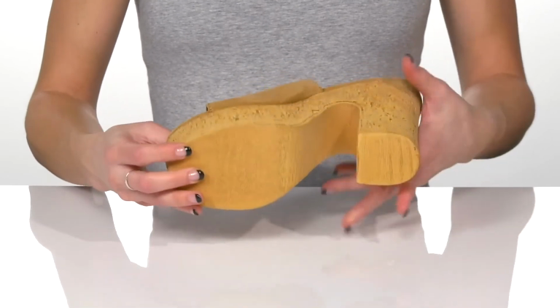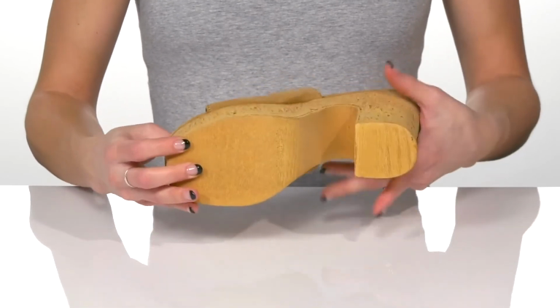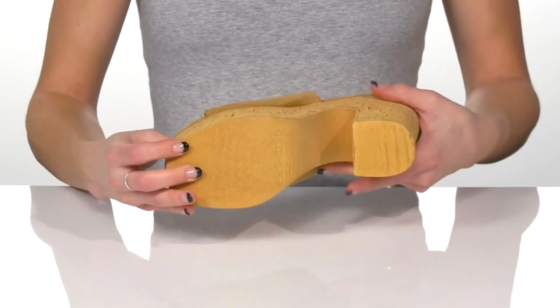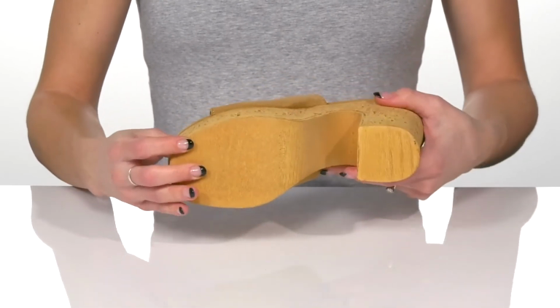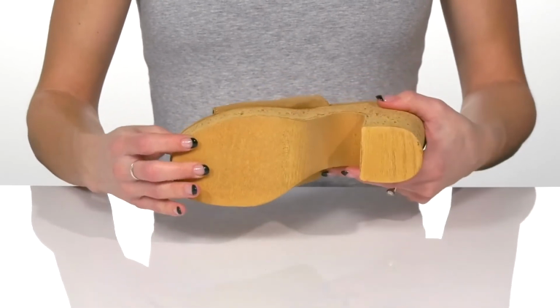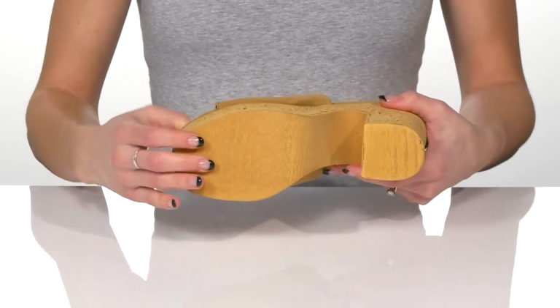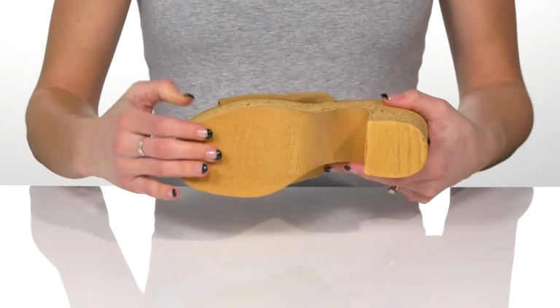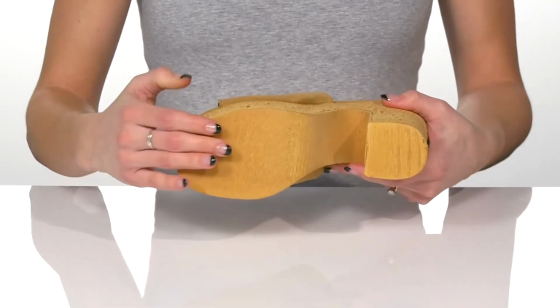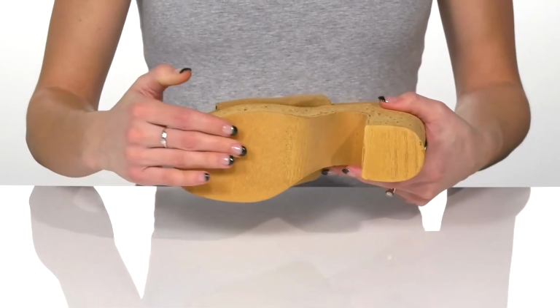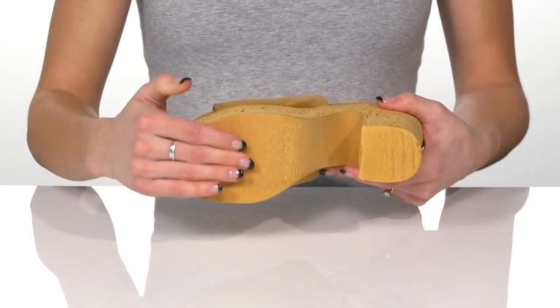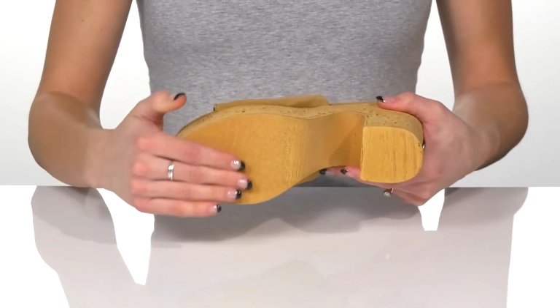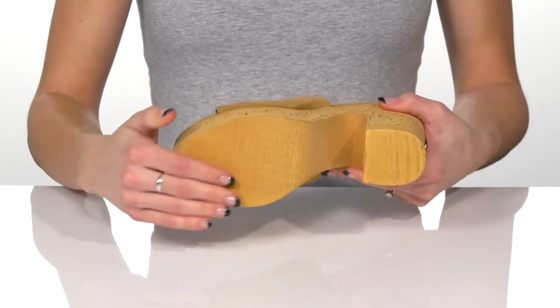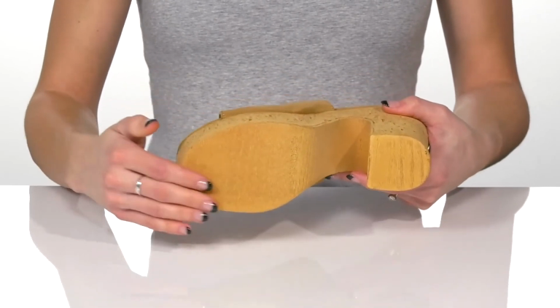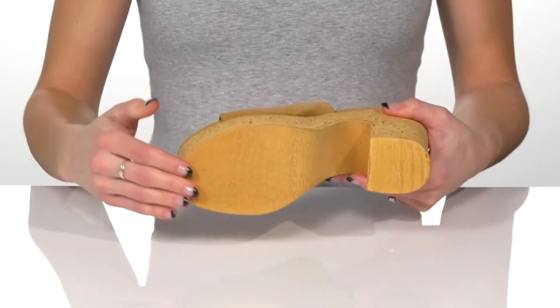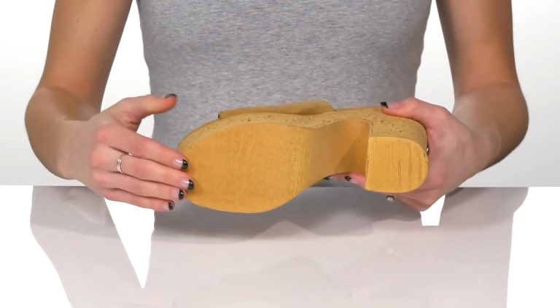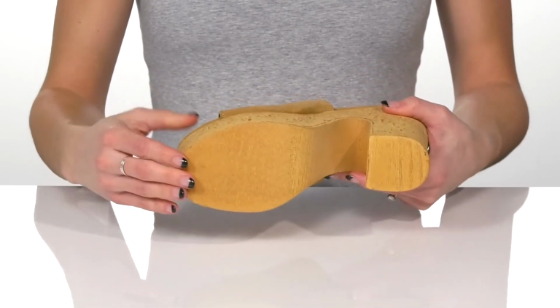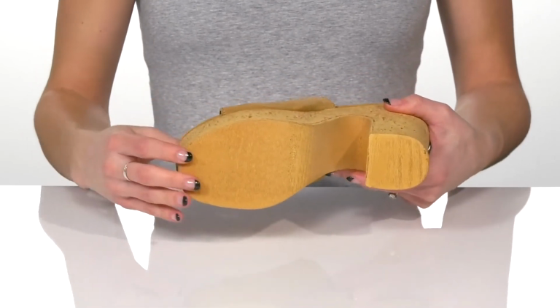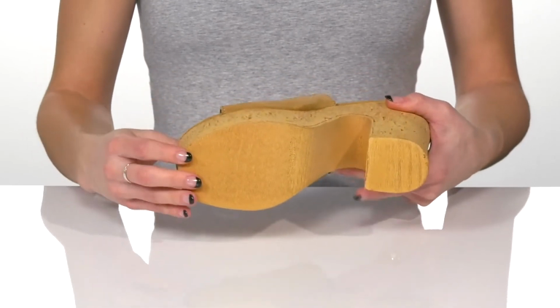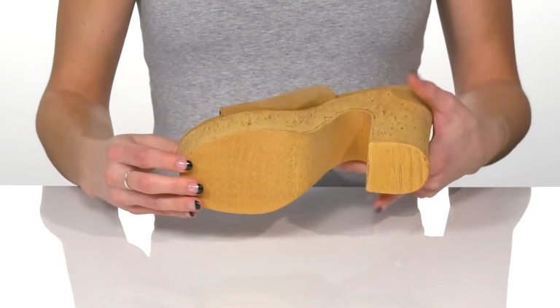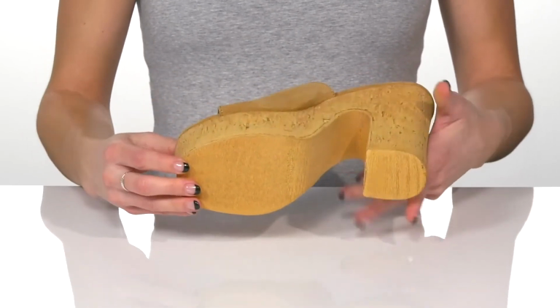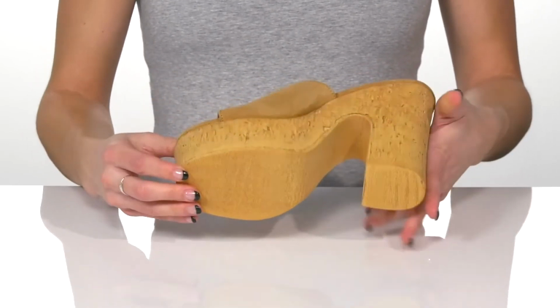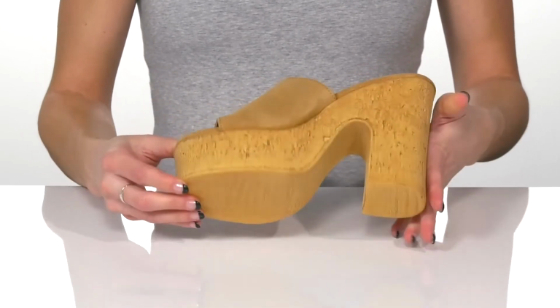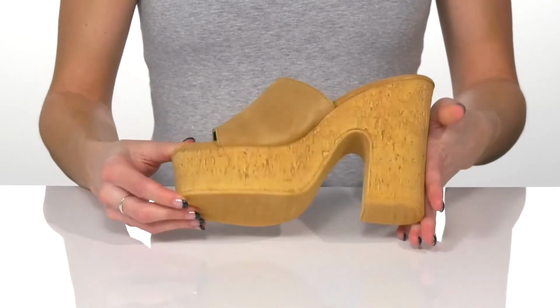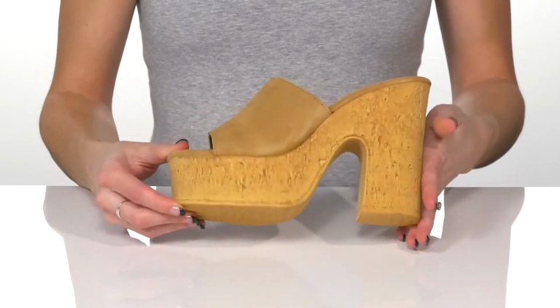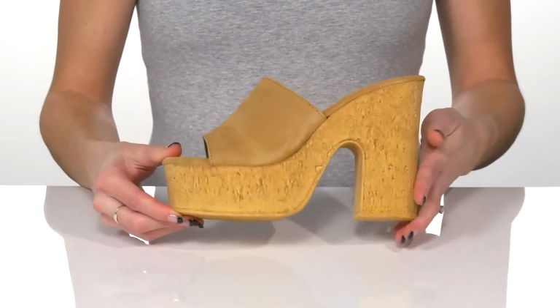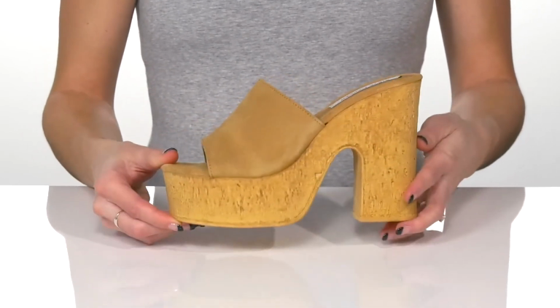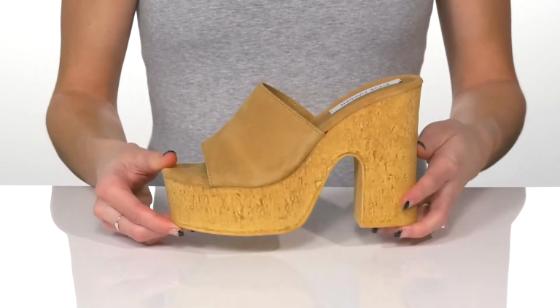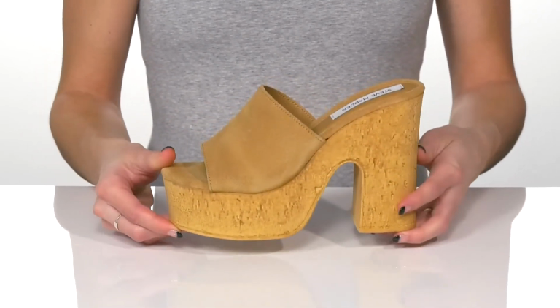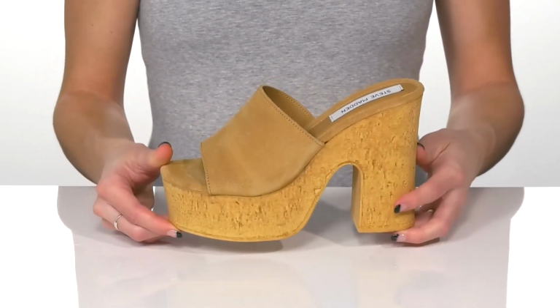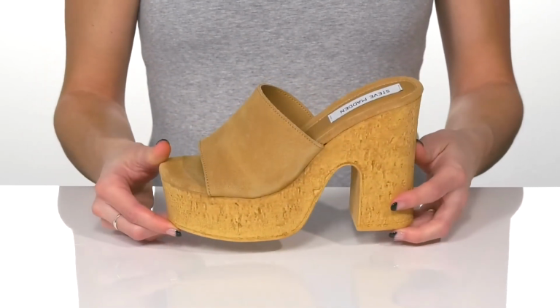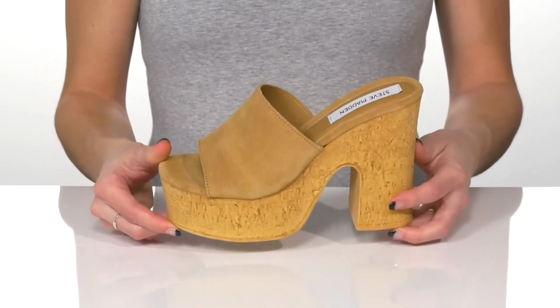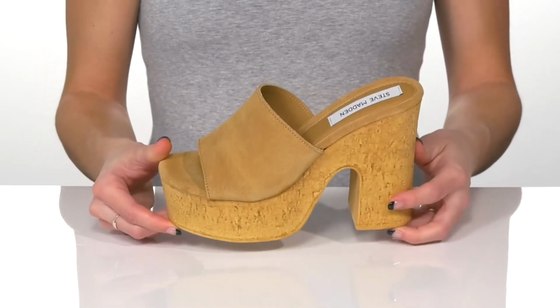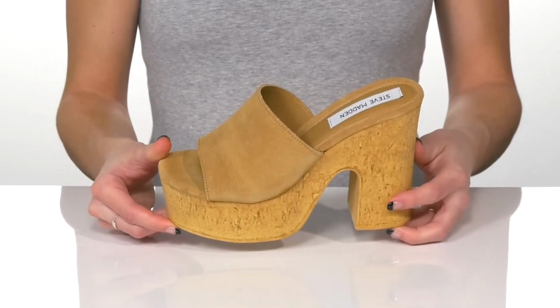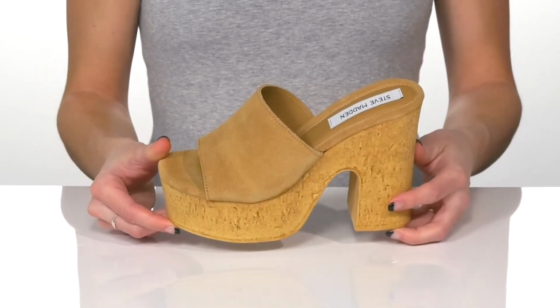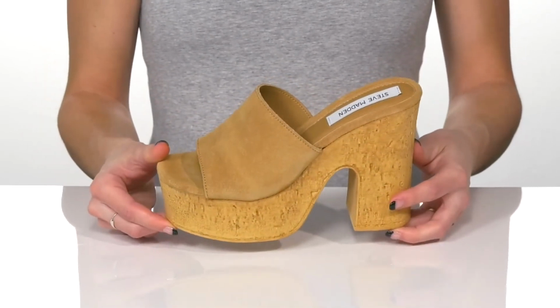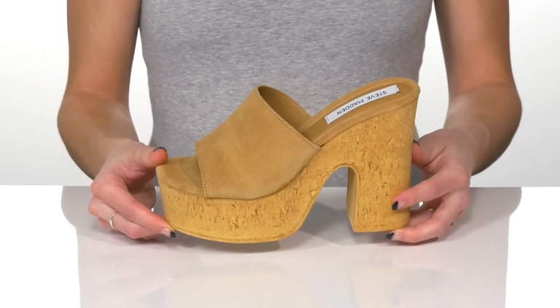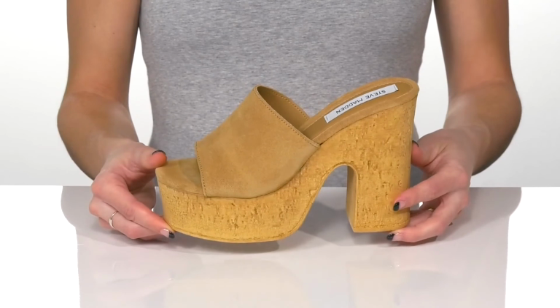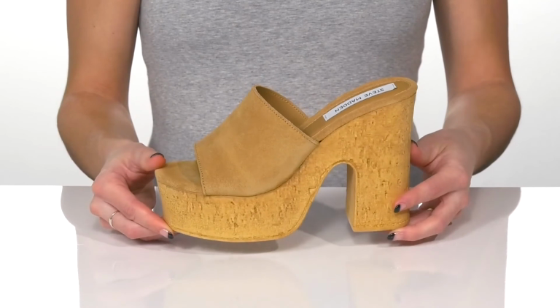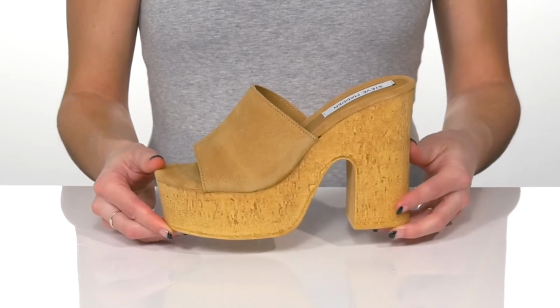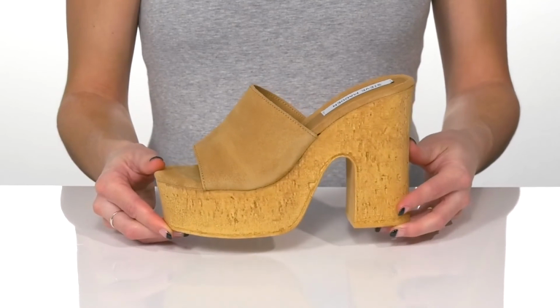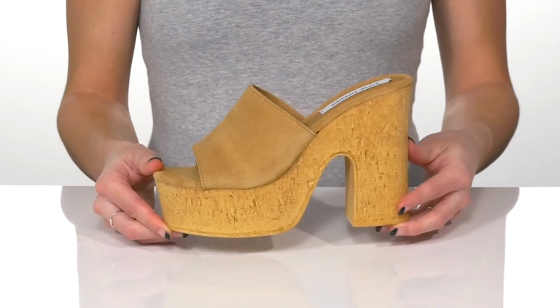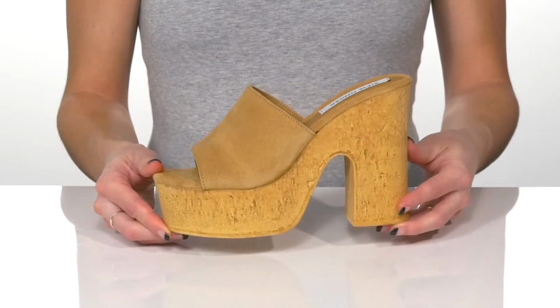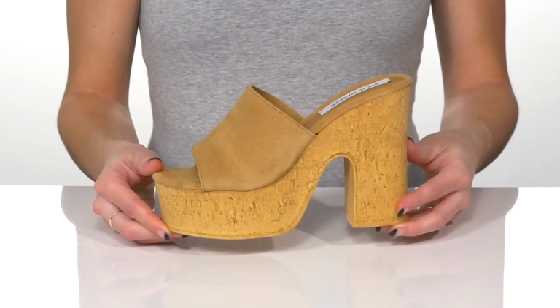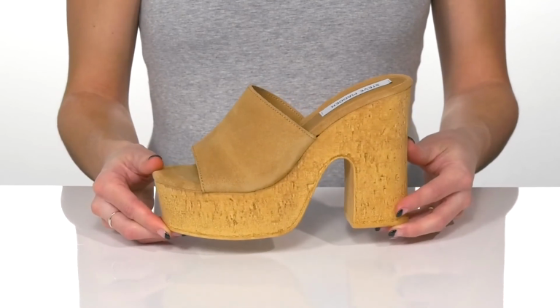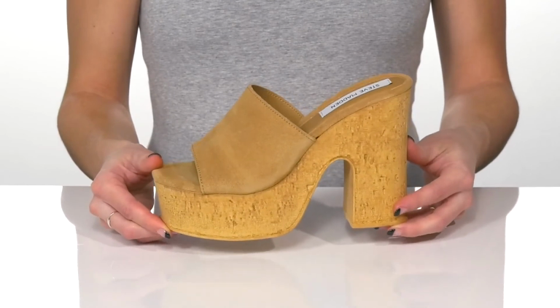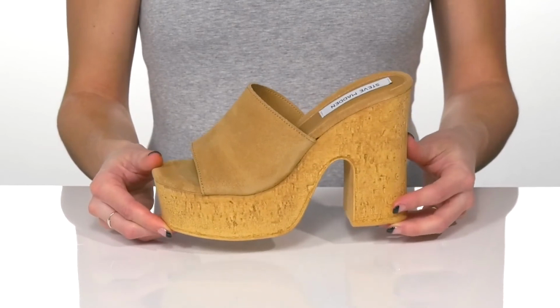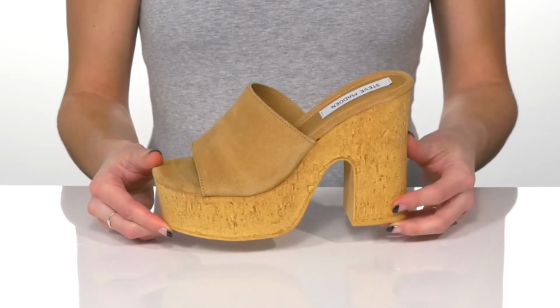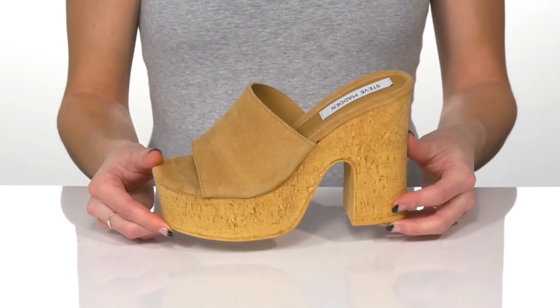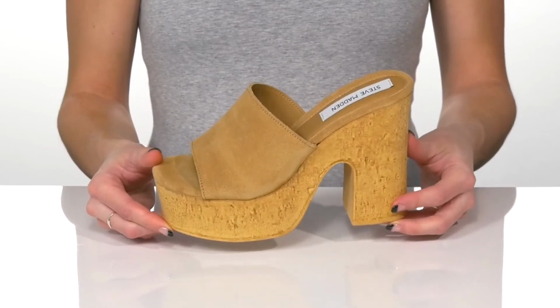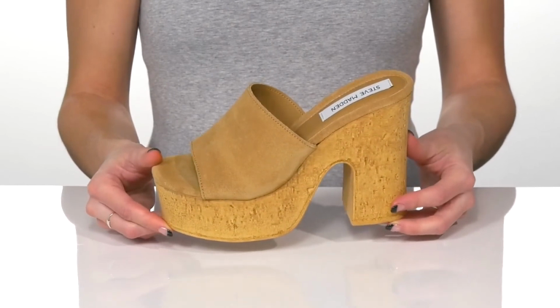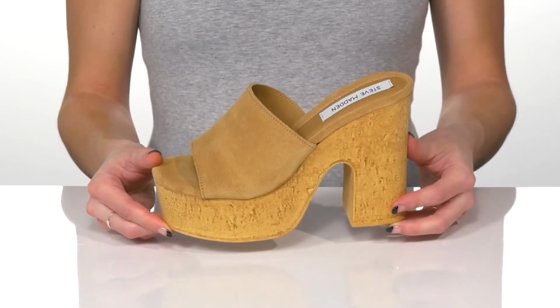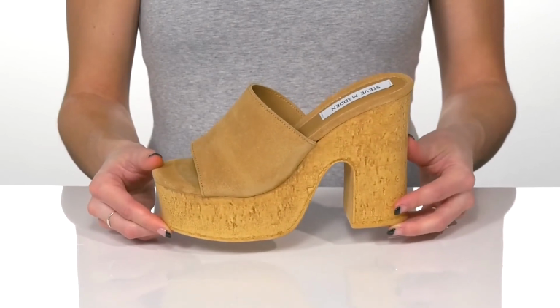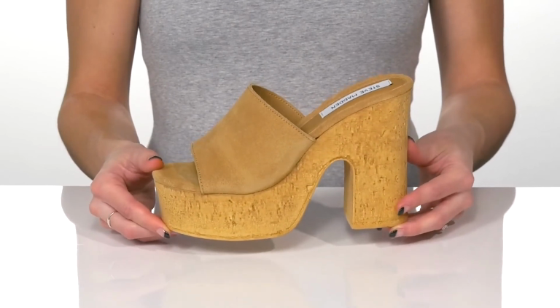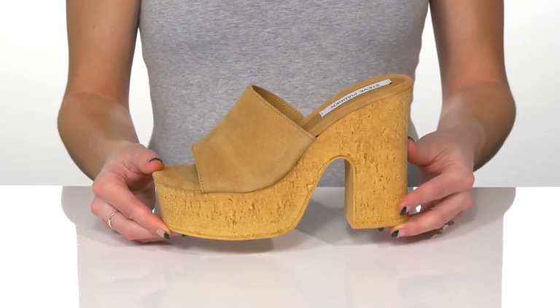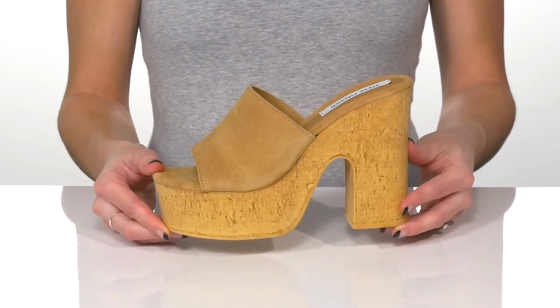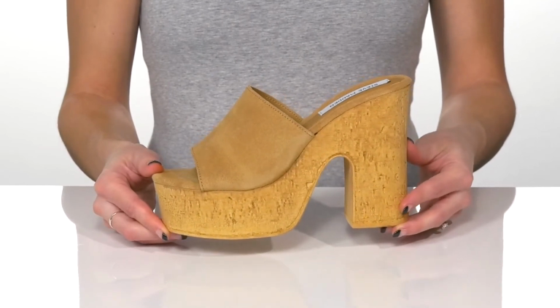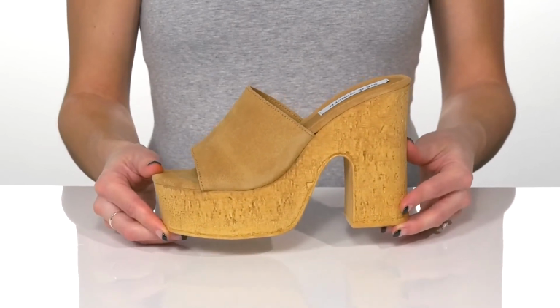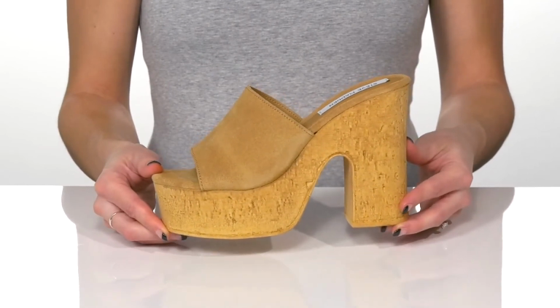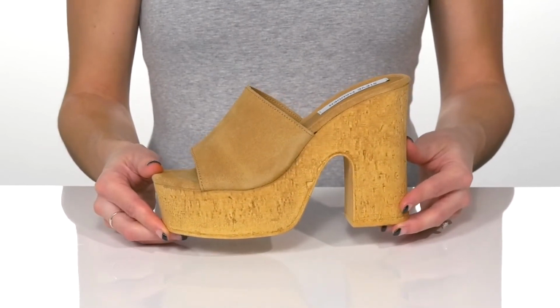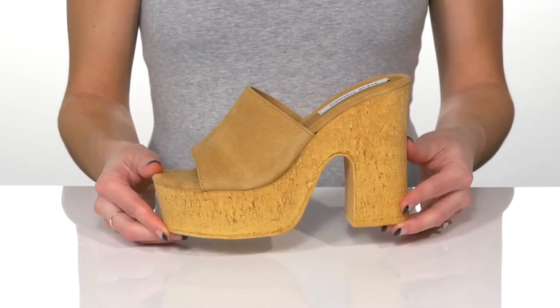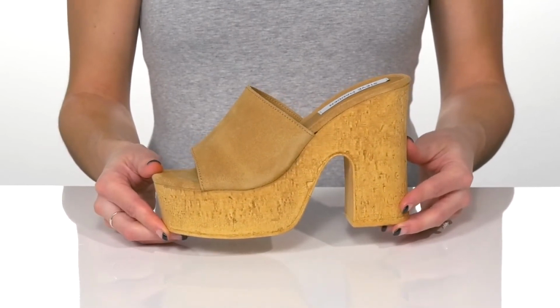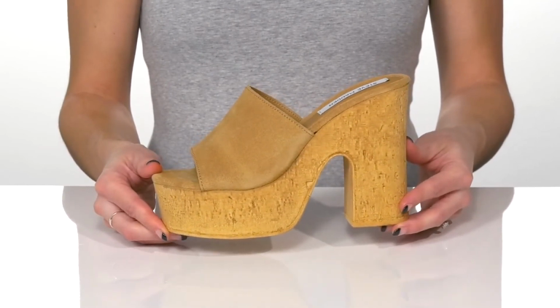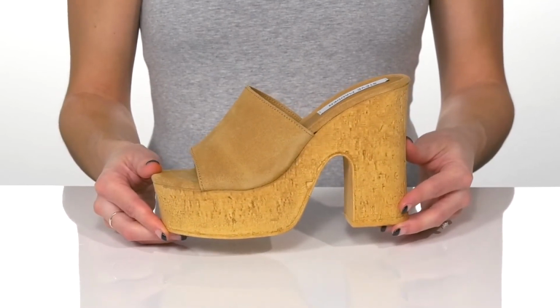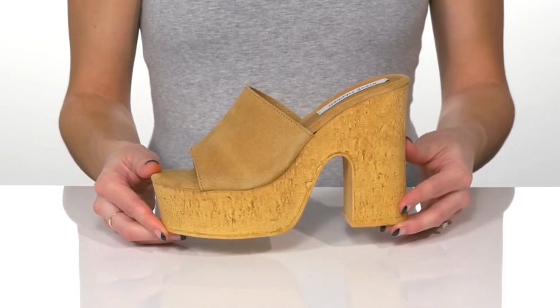Underneath there is a man-made outsole. I think these will be so cute styled with distressed denim and a cute bodysuit.